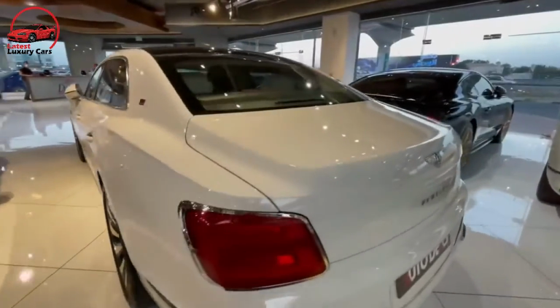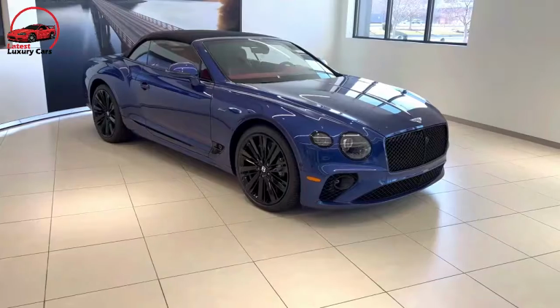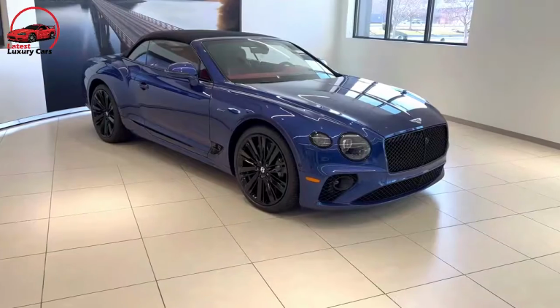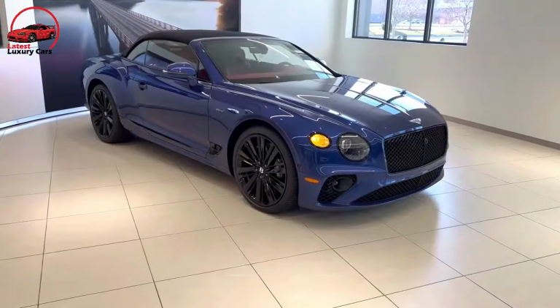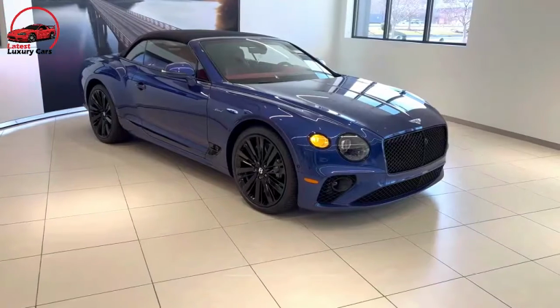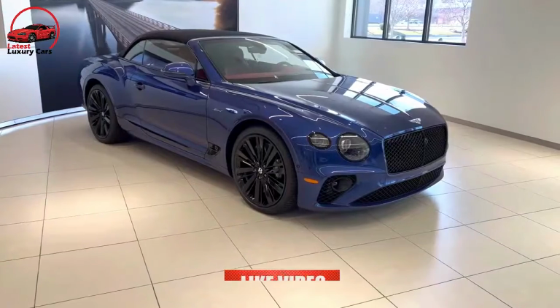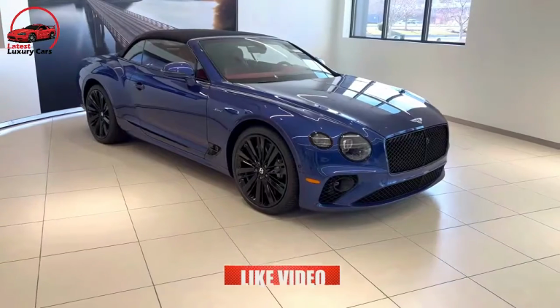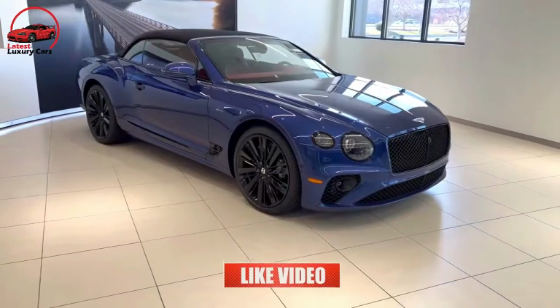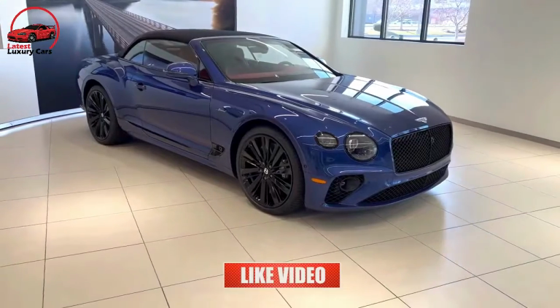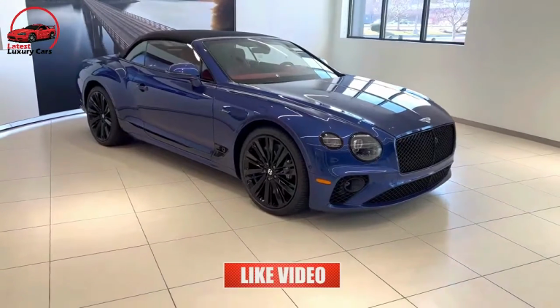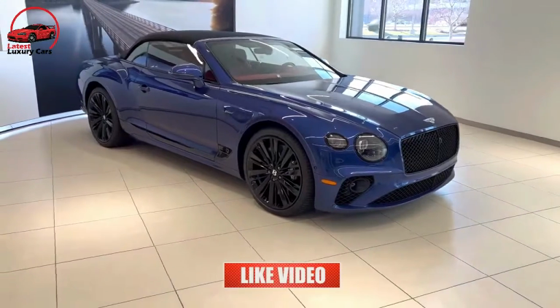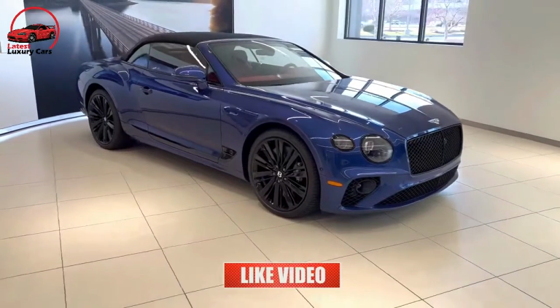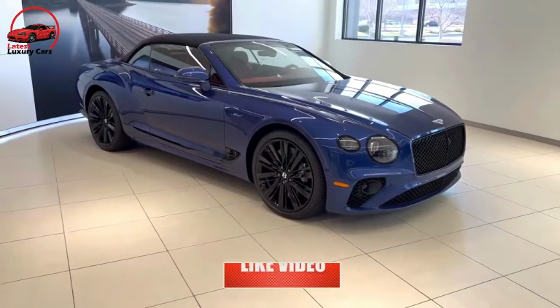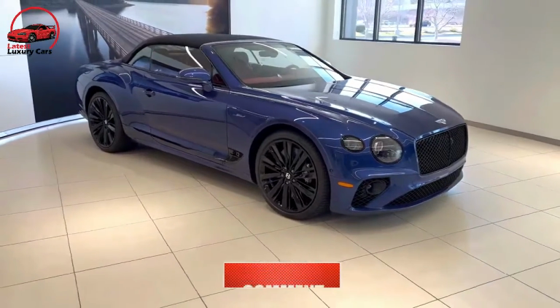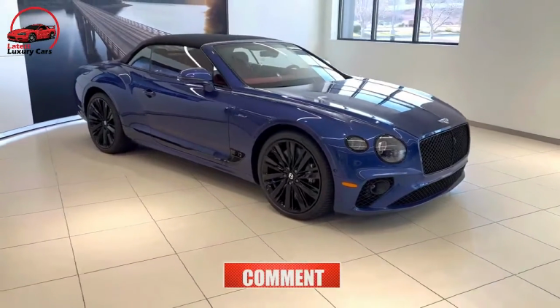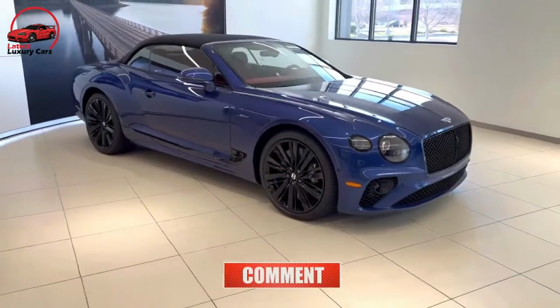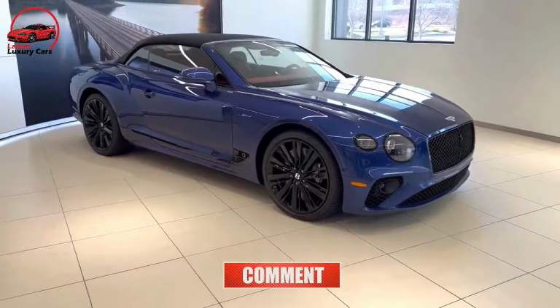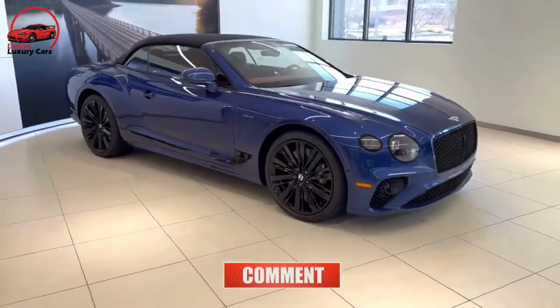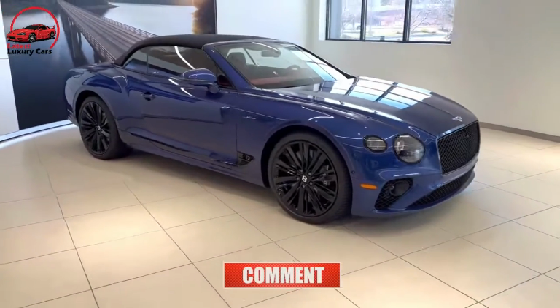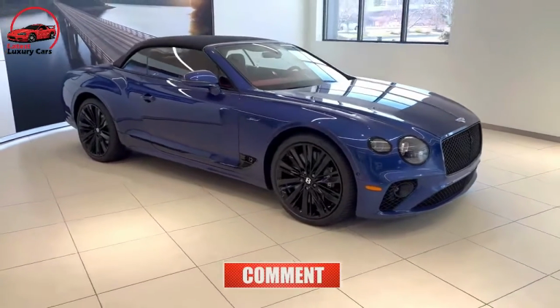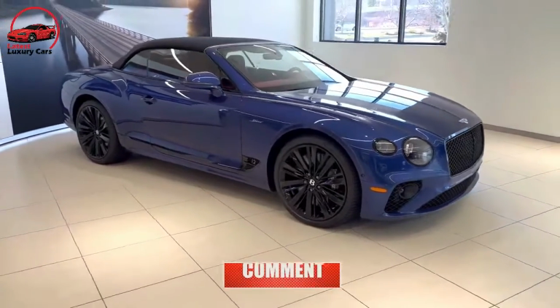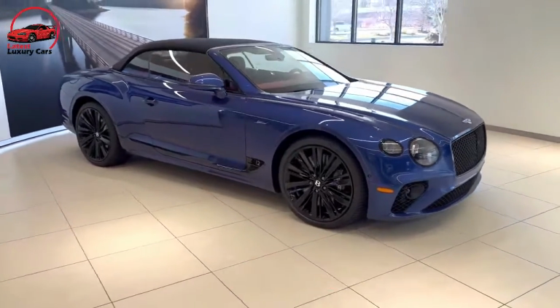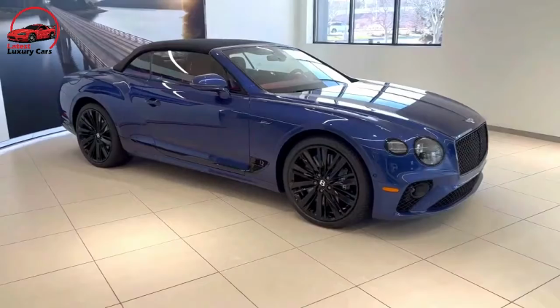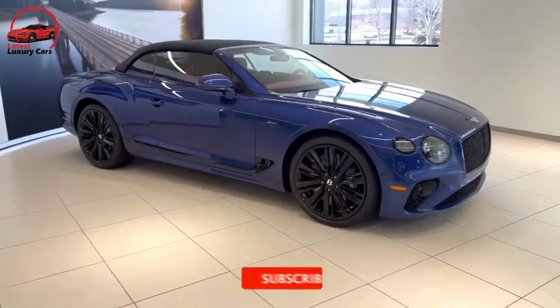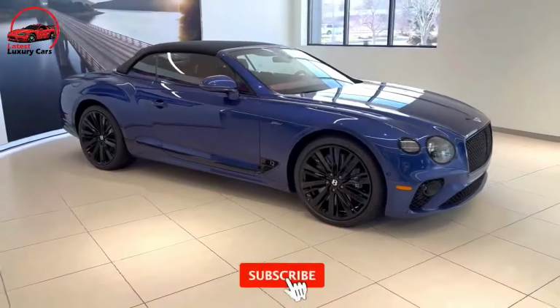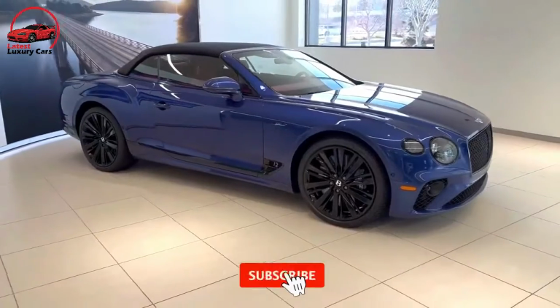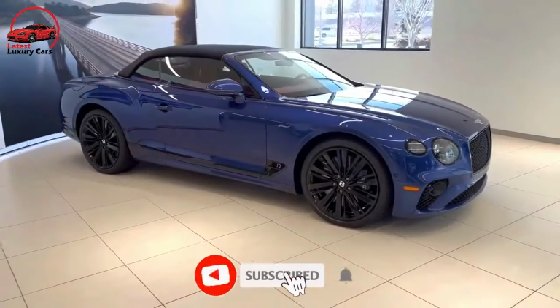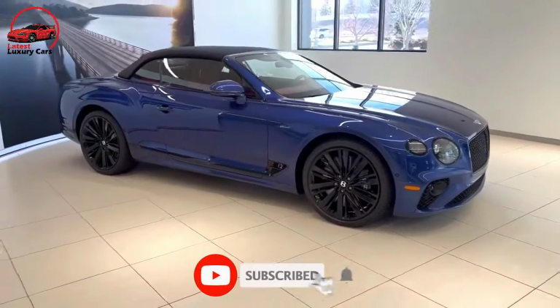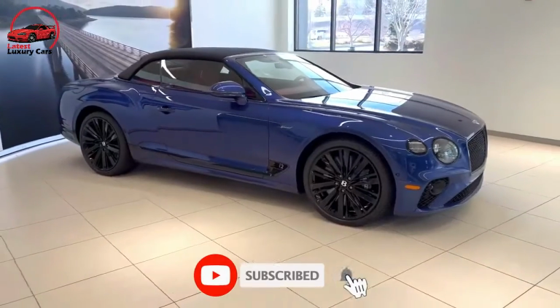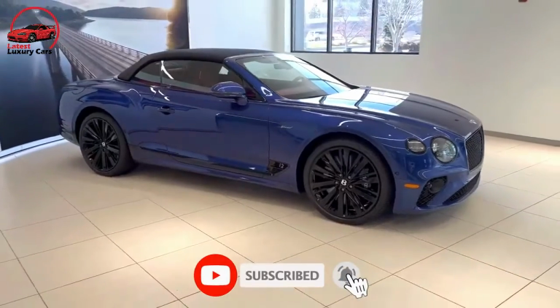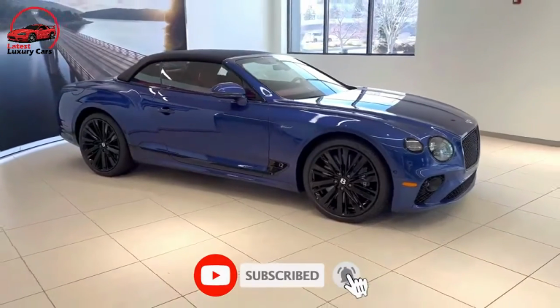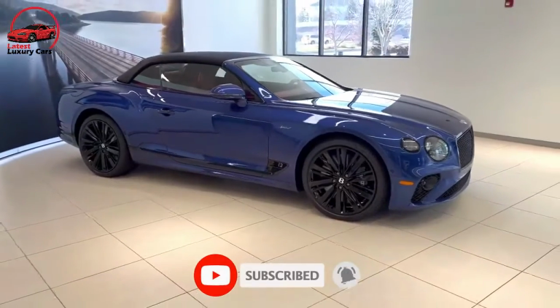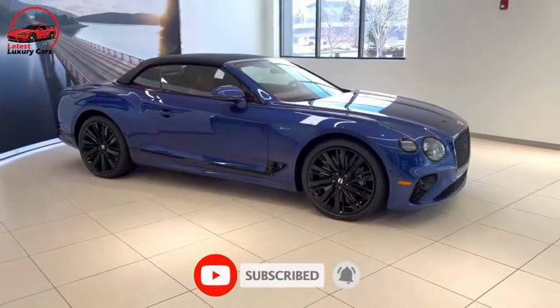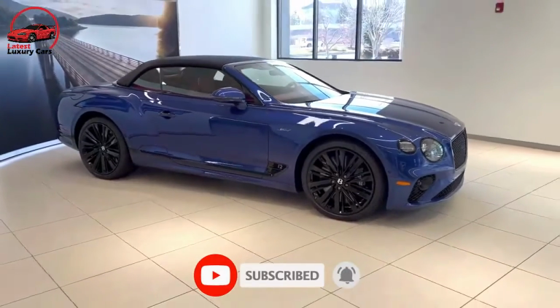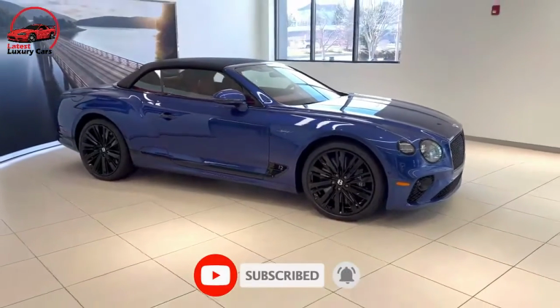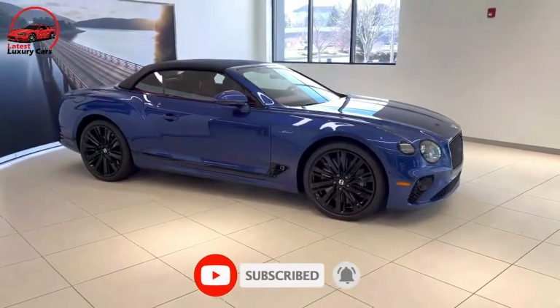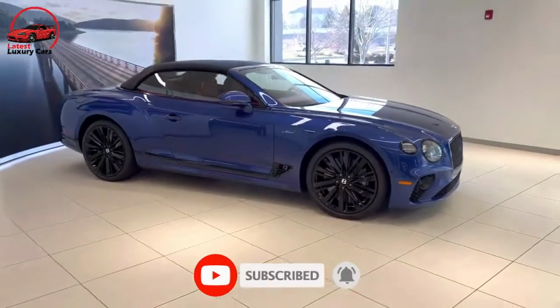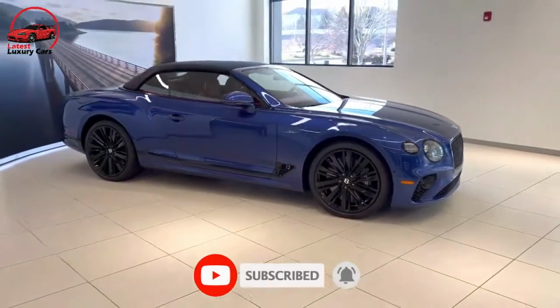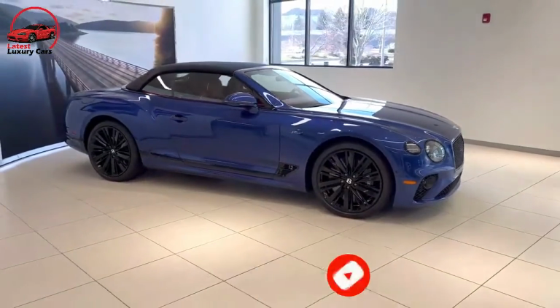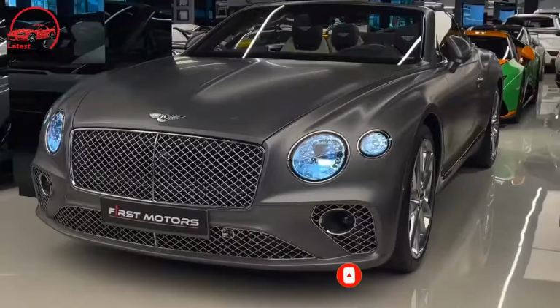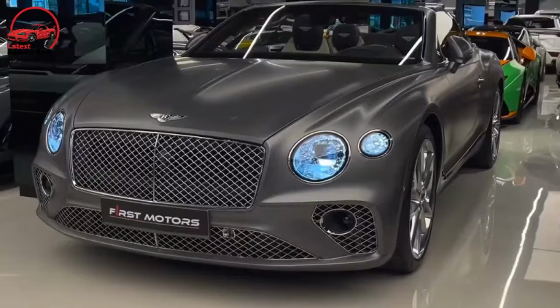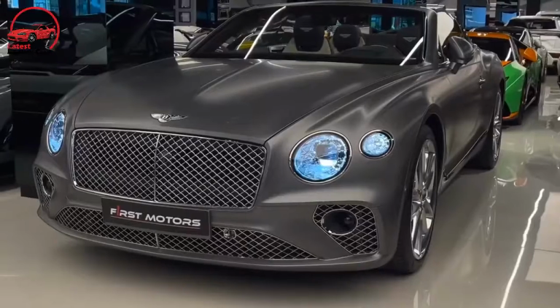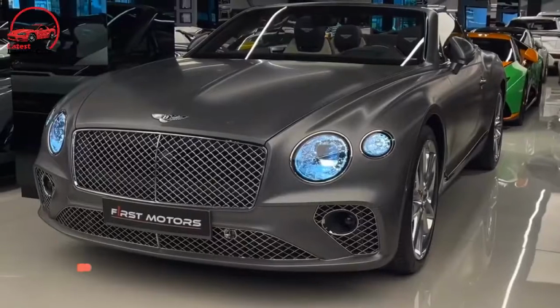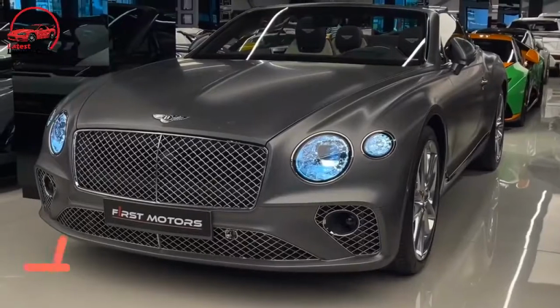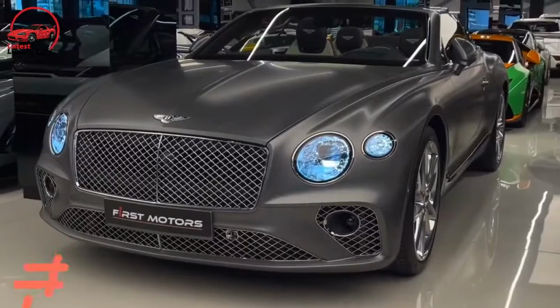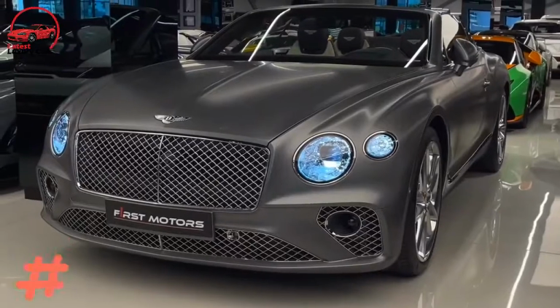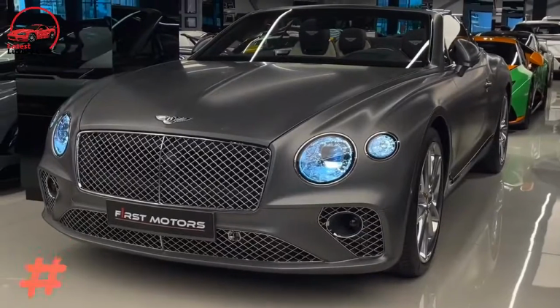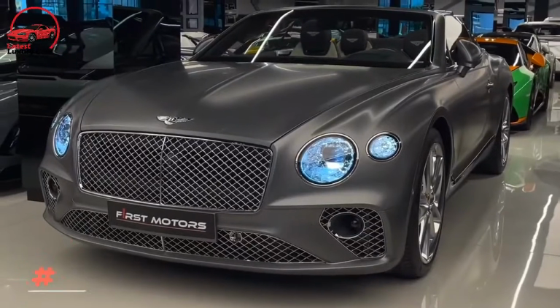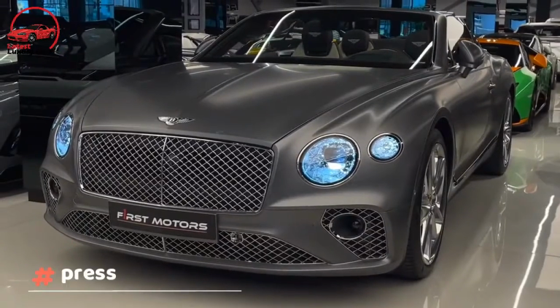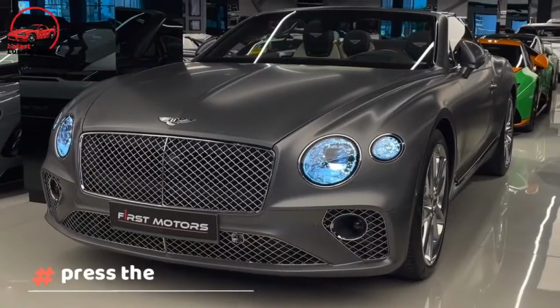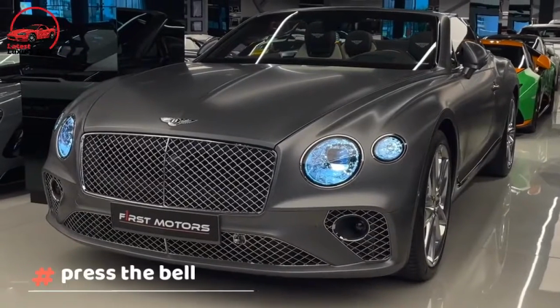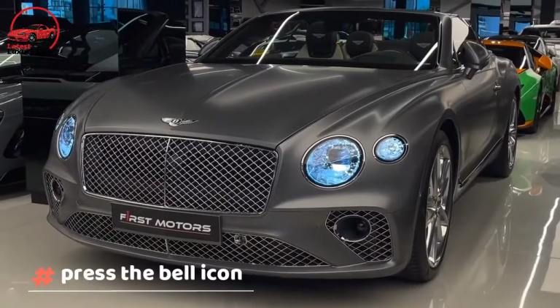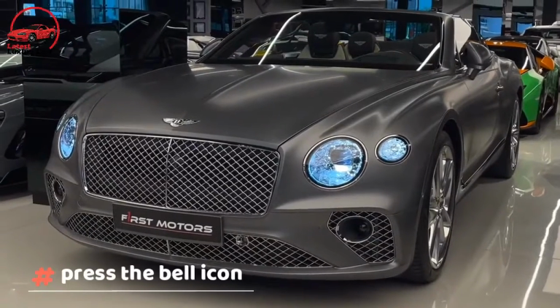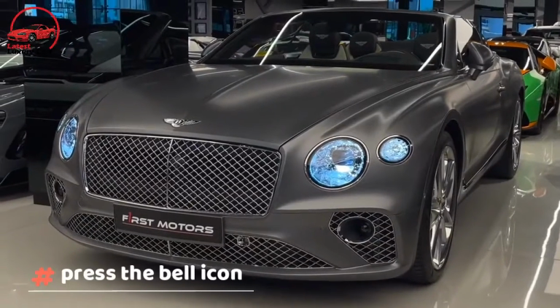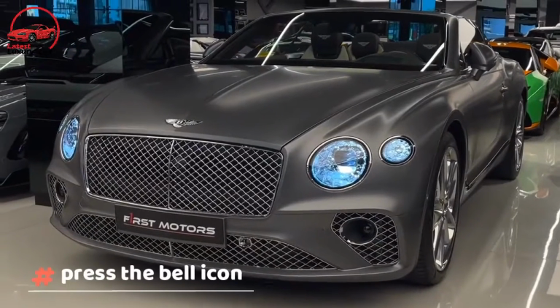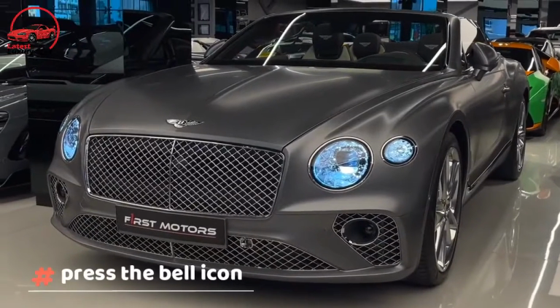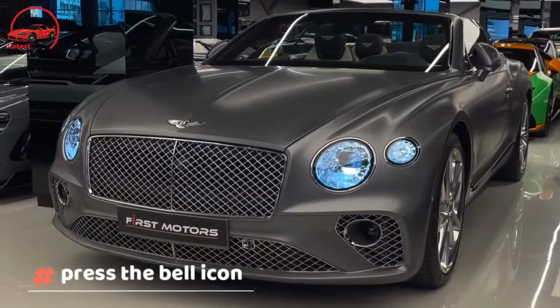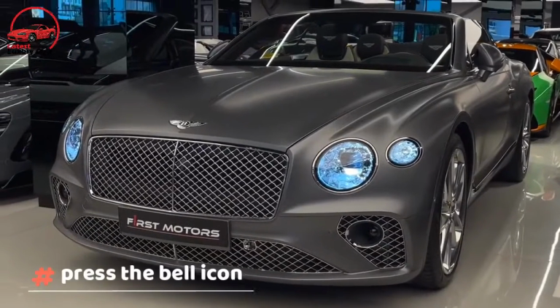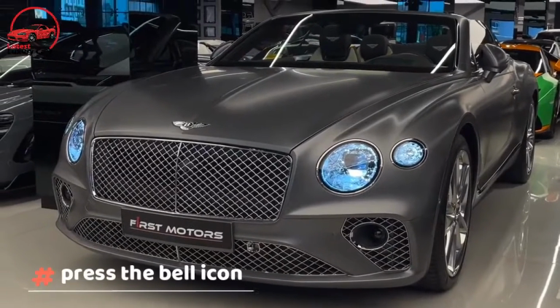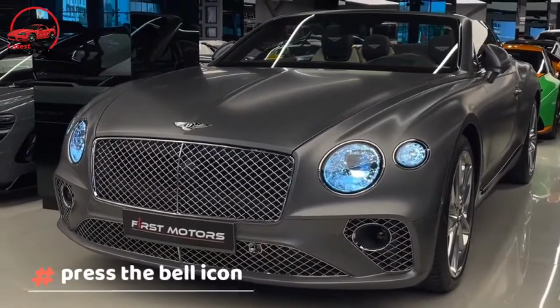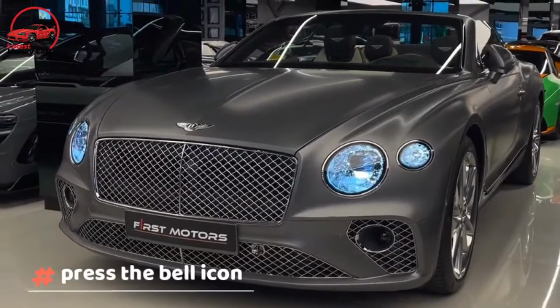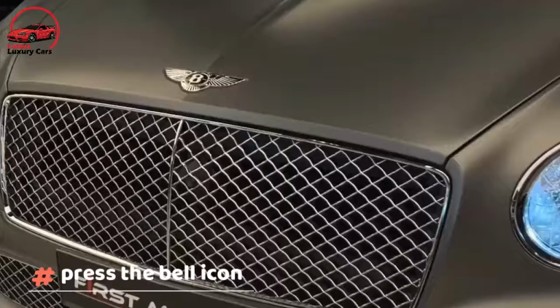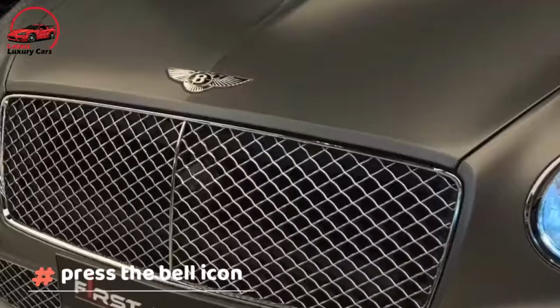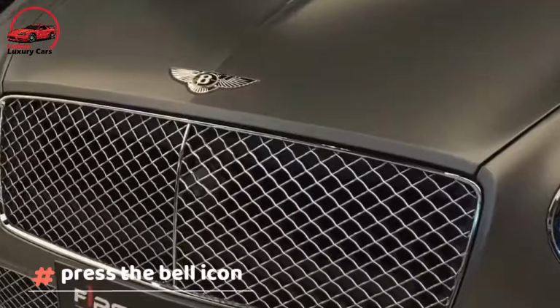If you liked the video, don't forget to subscribe to the Luxury Cars channel and press the bell icon for more videos like this.